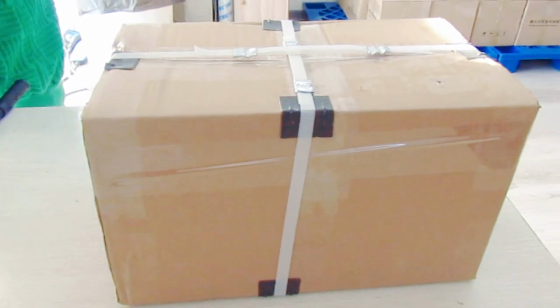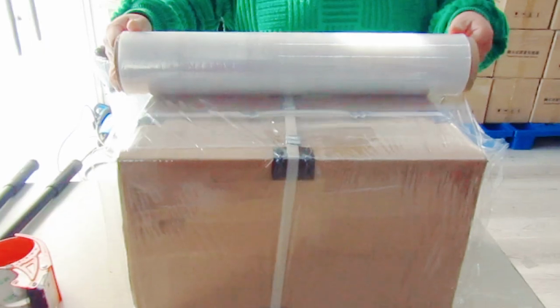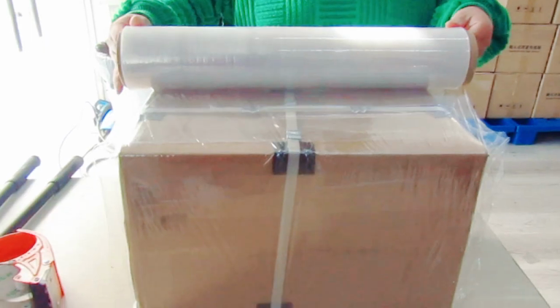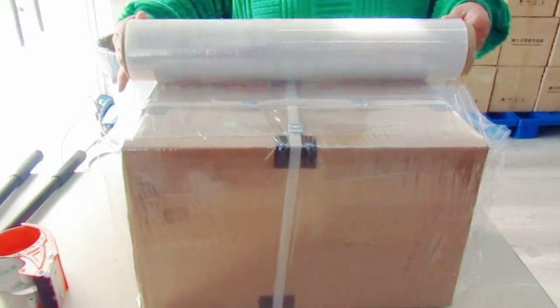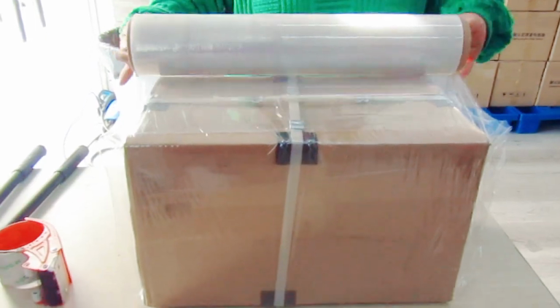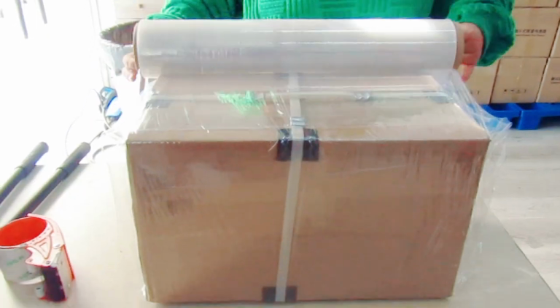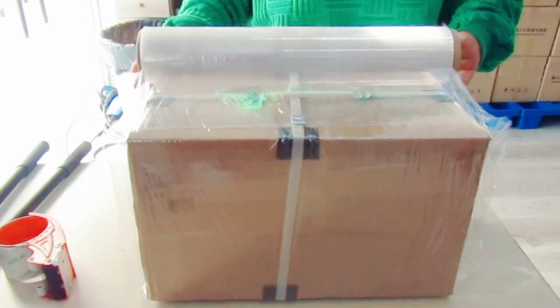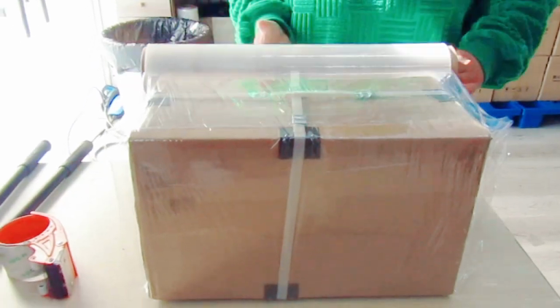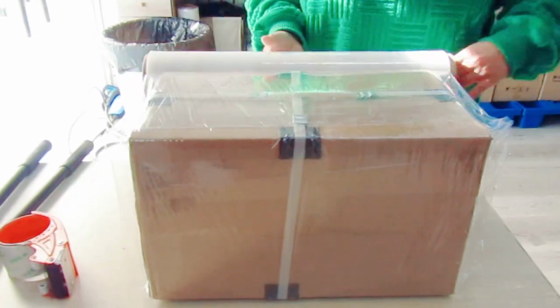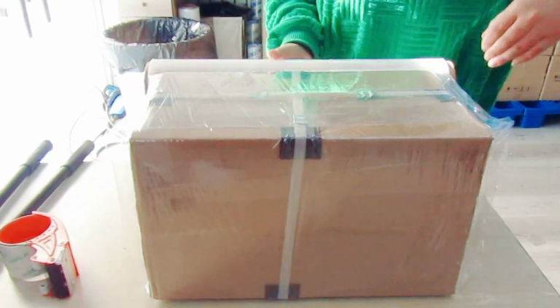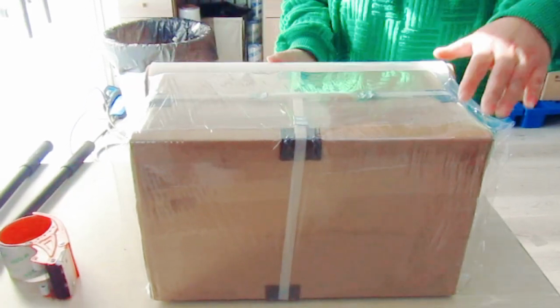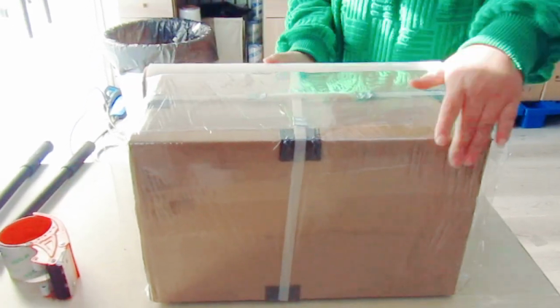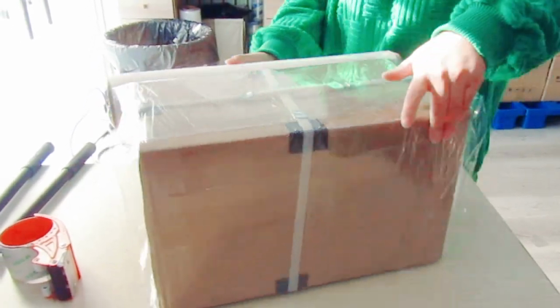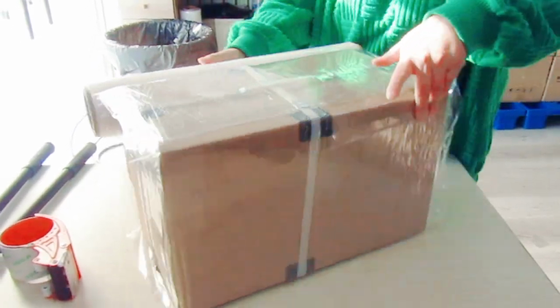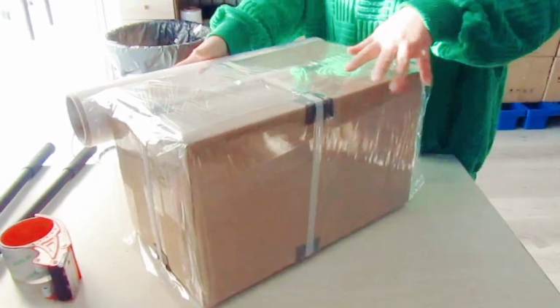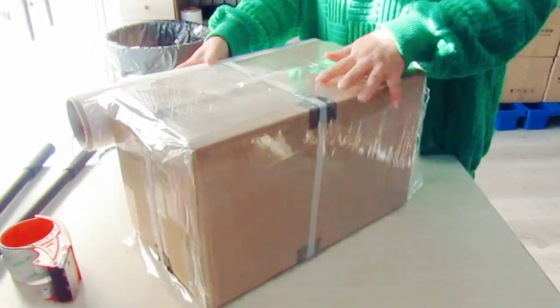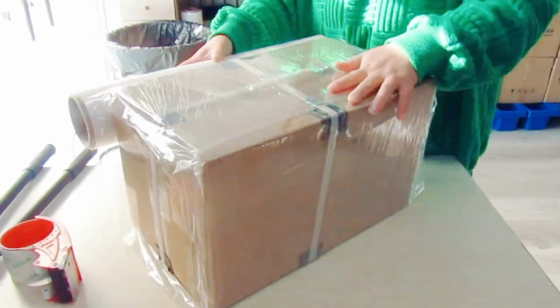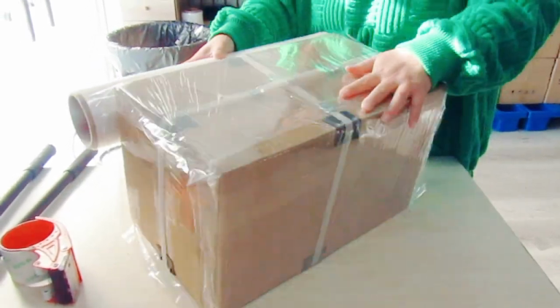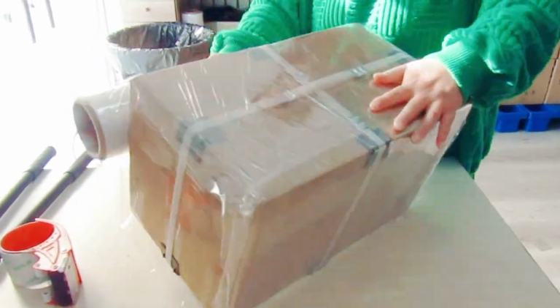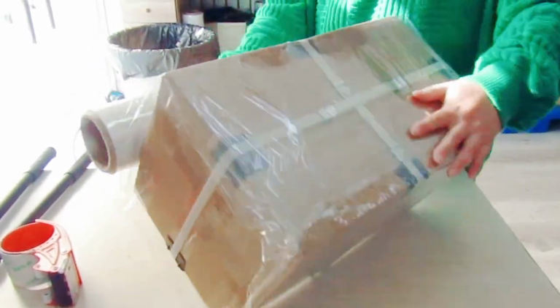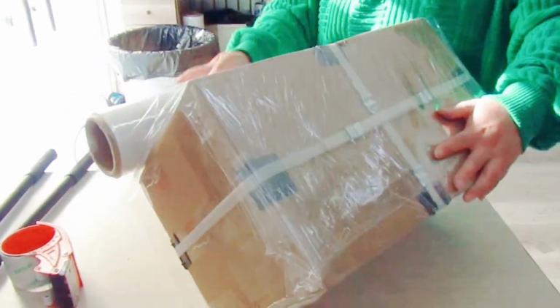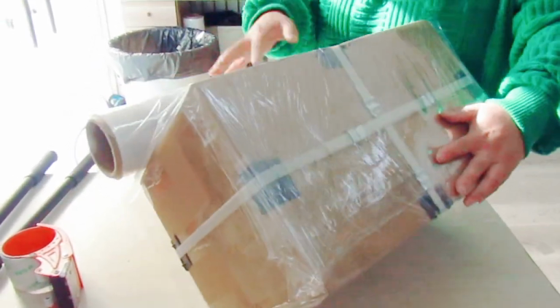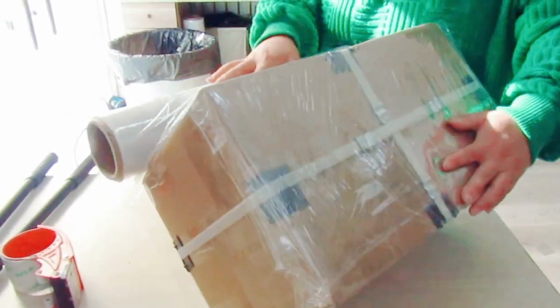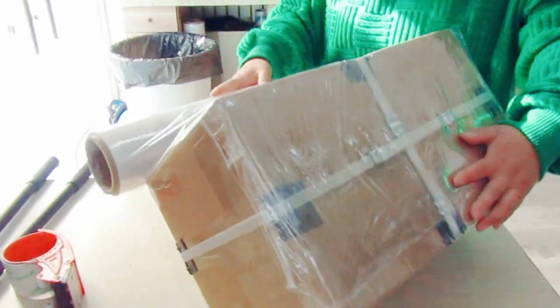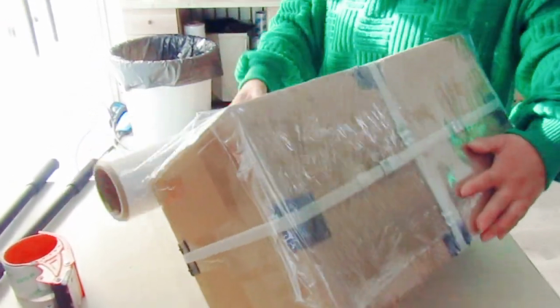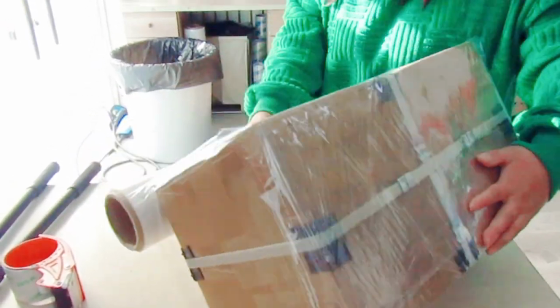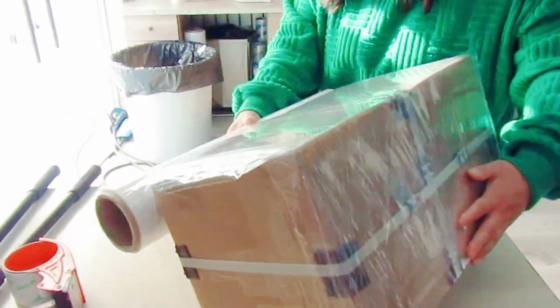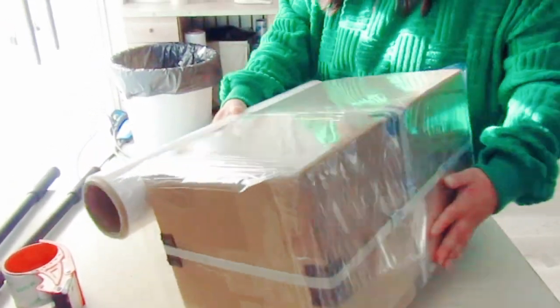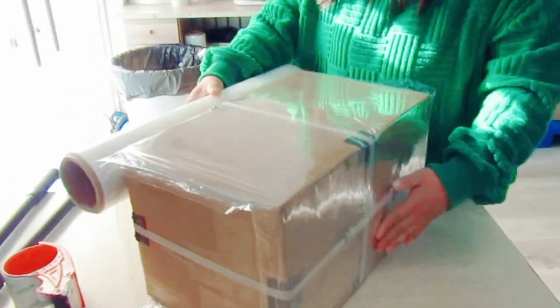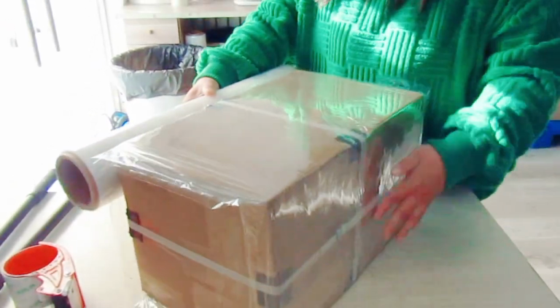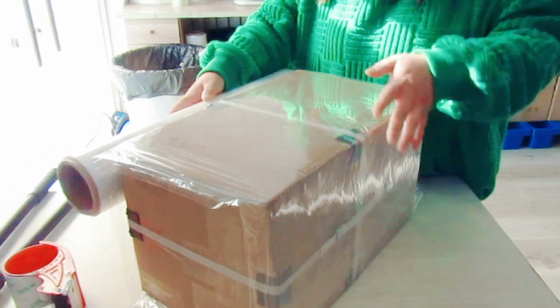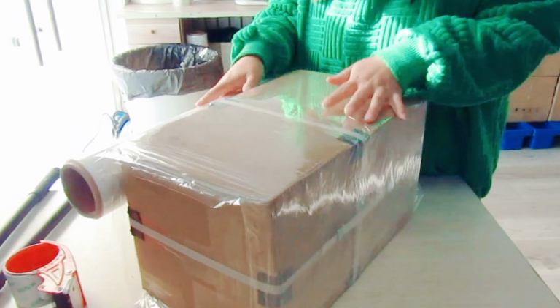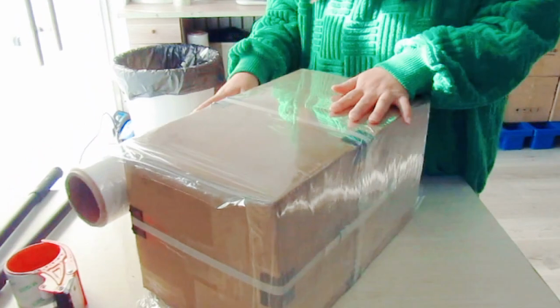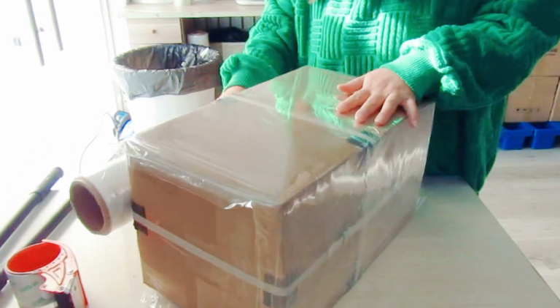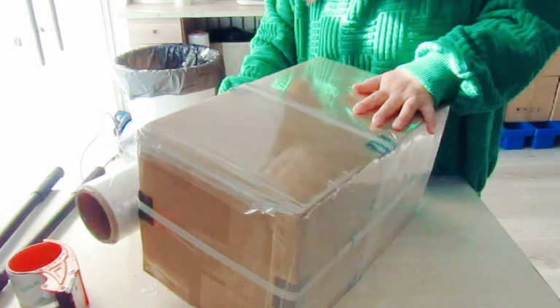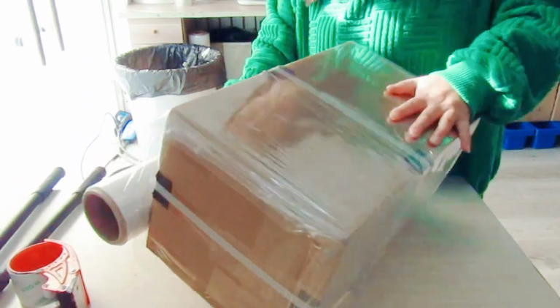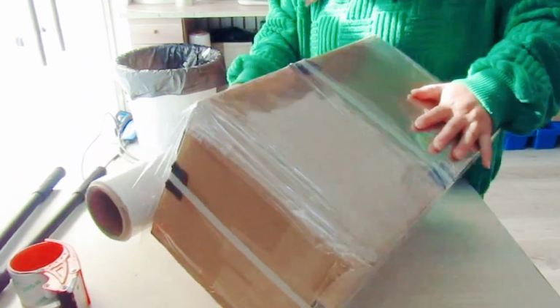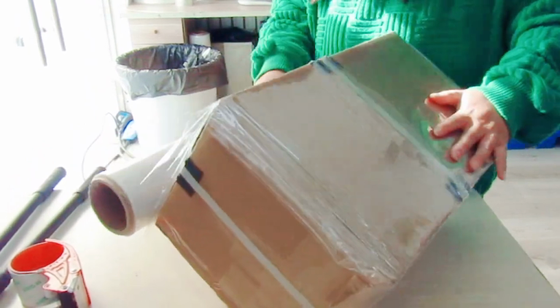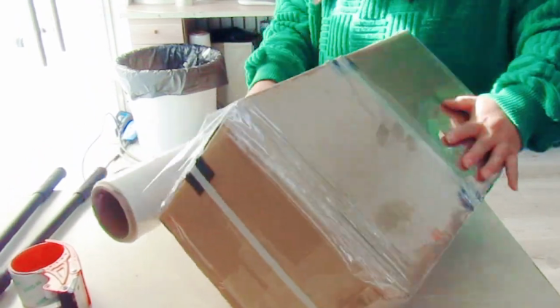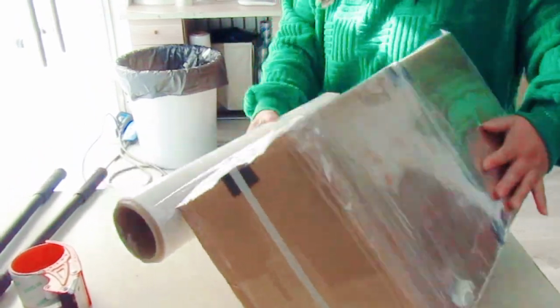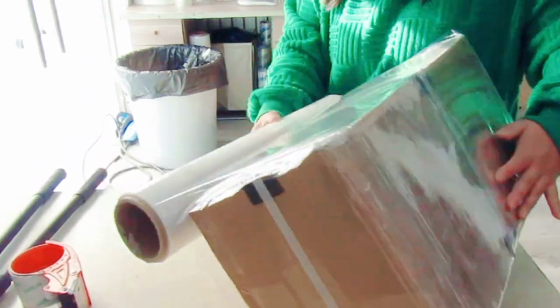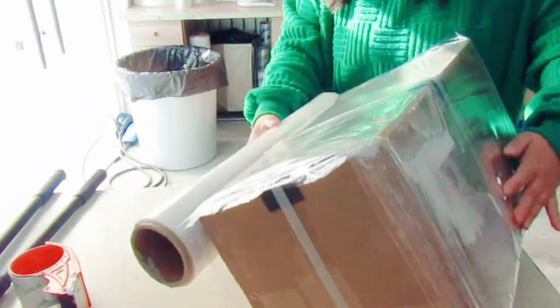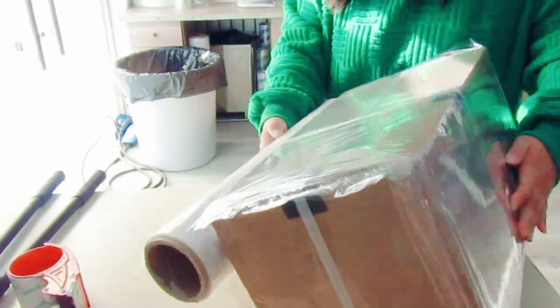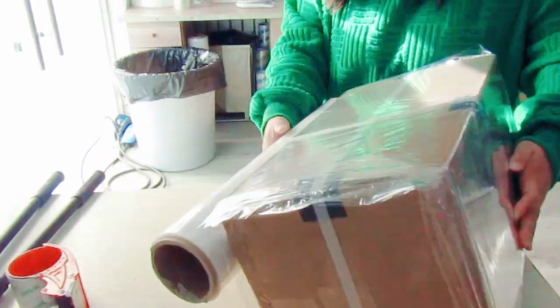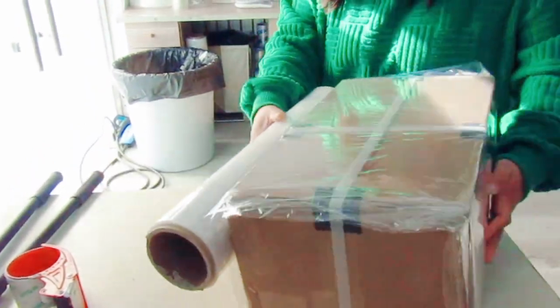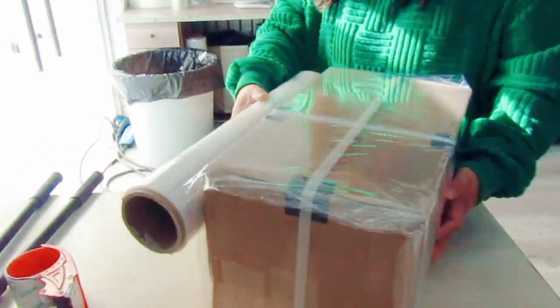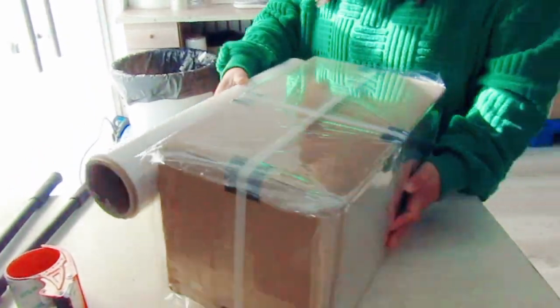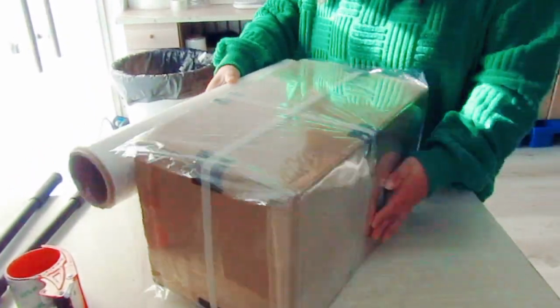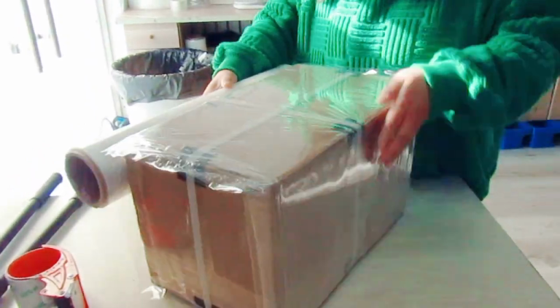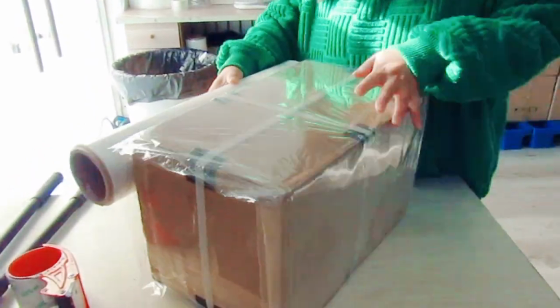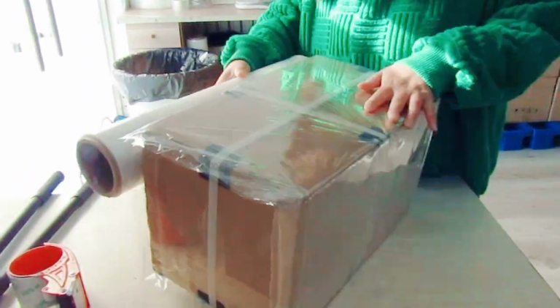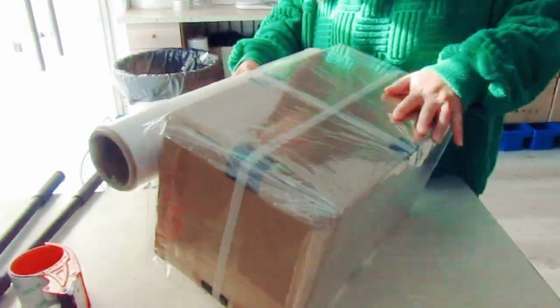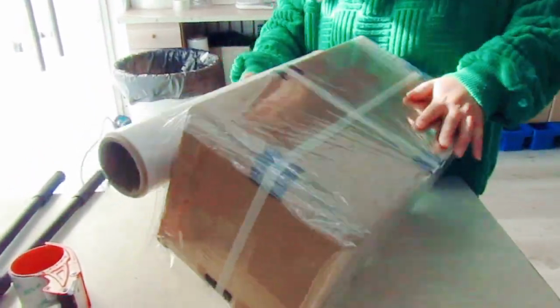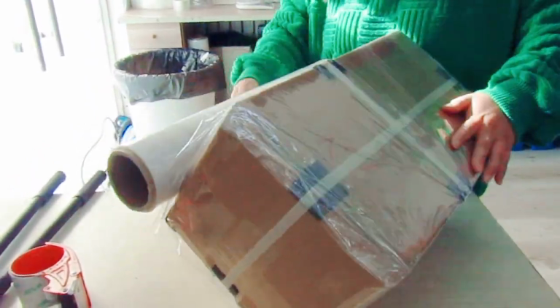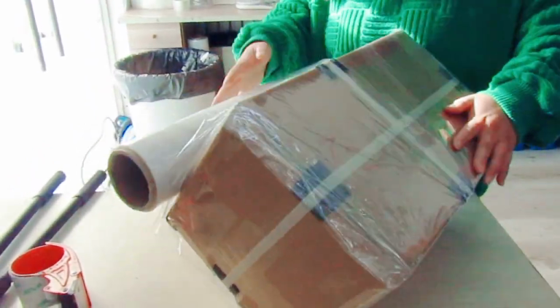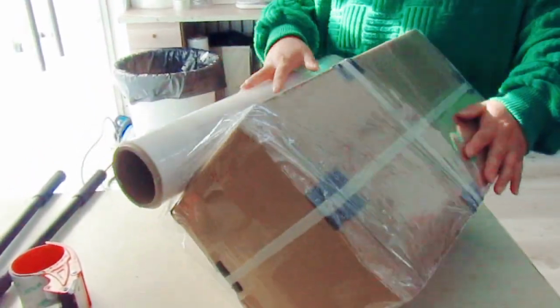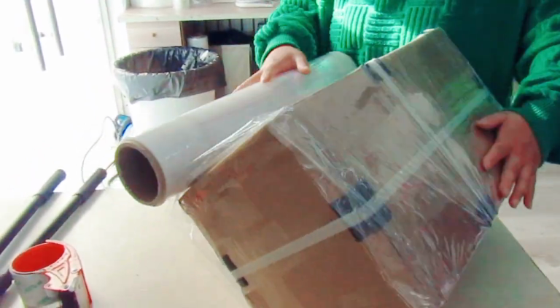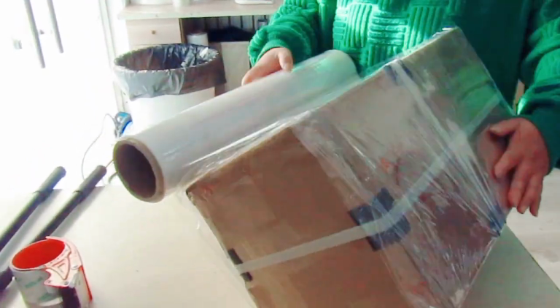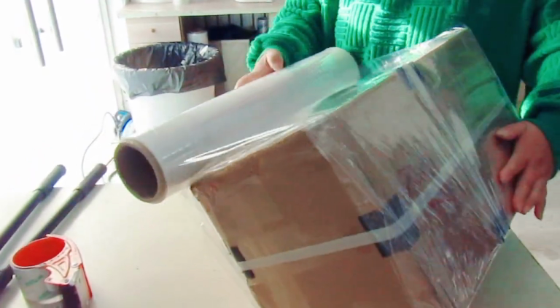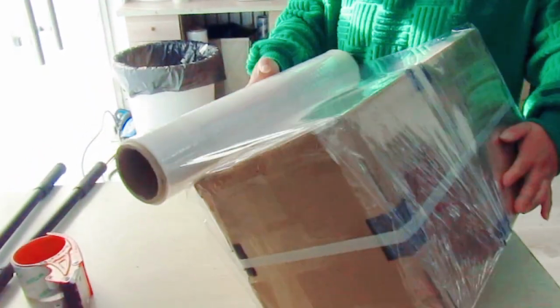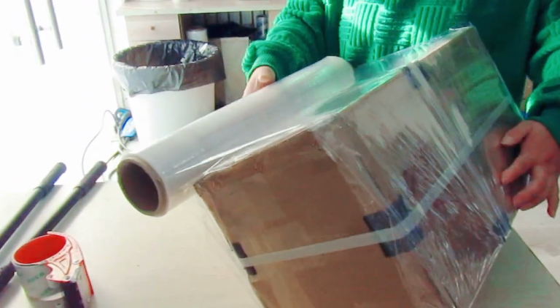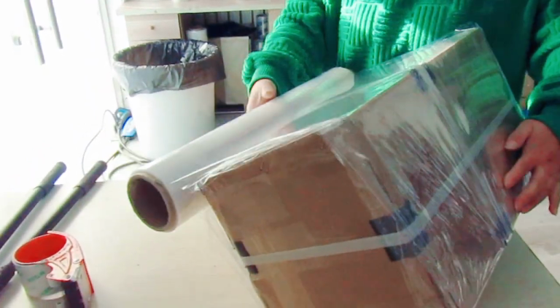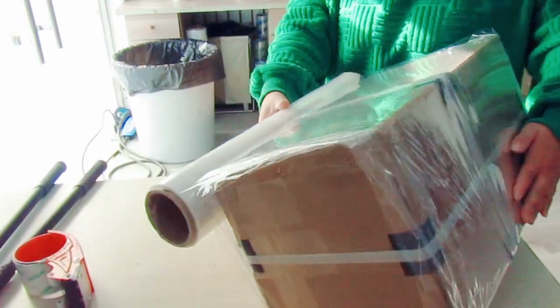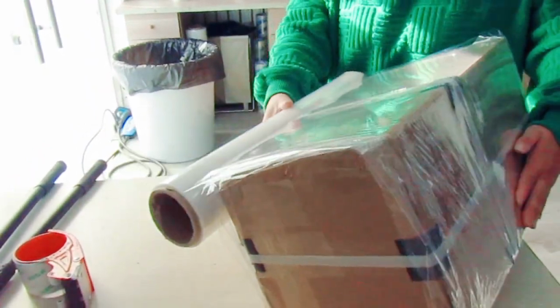Finally, we use the waterproof film to wrap the box to keep it free from humidity. Thank you.